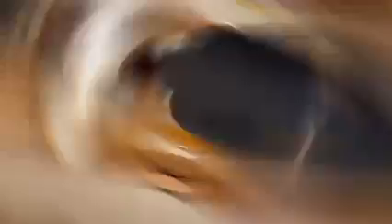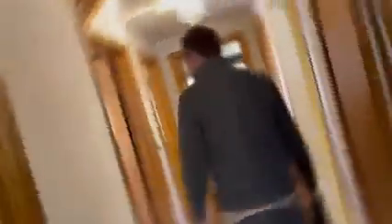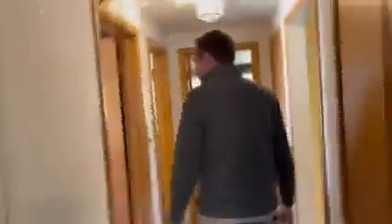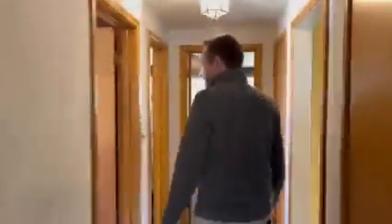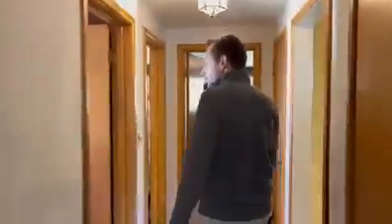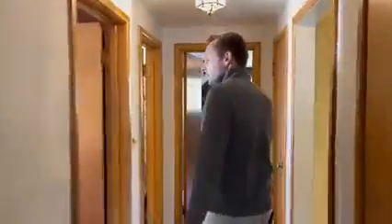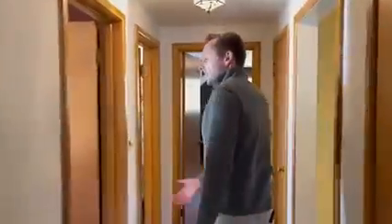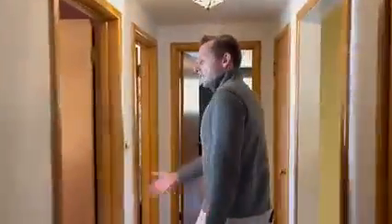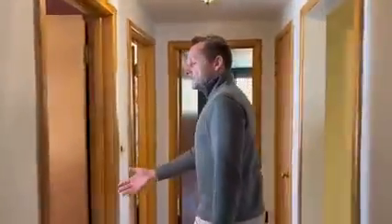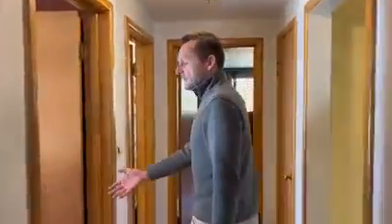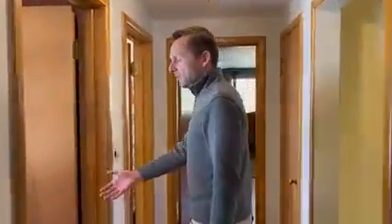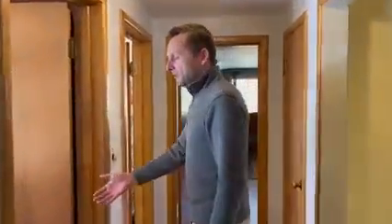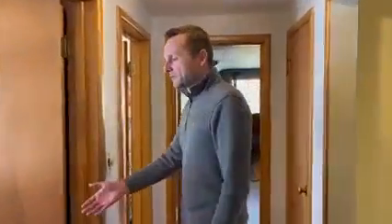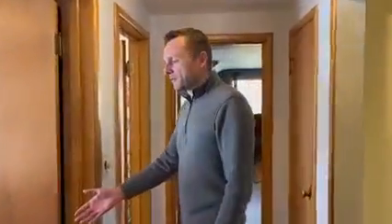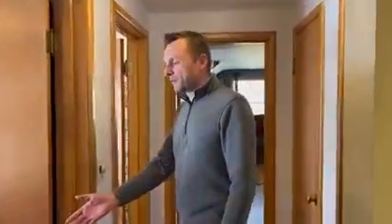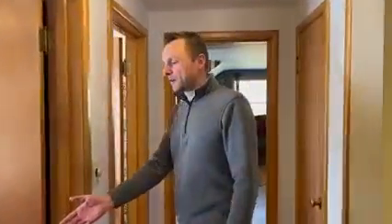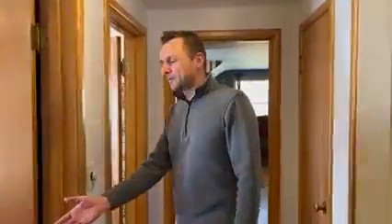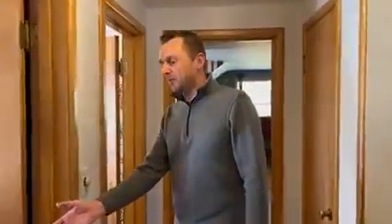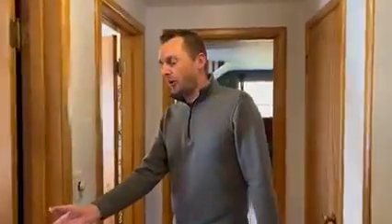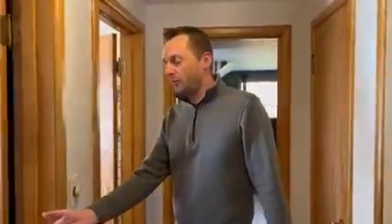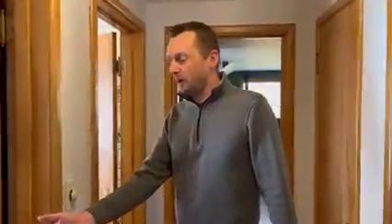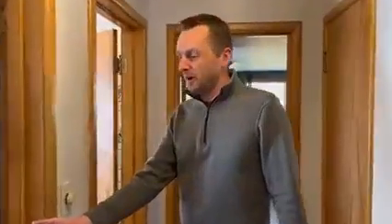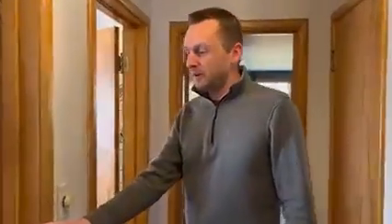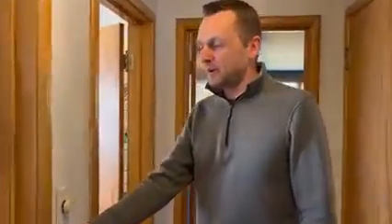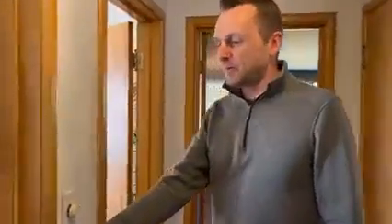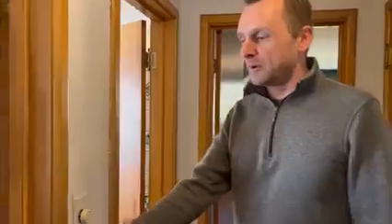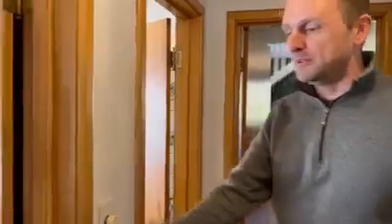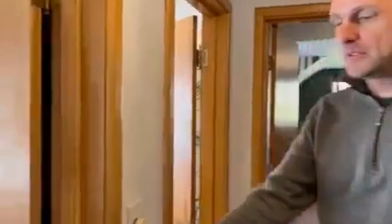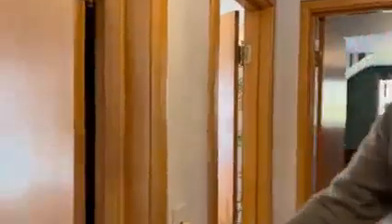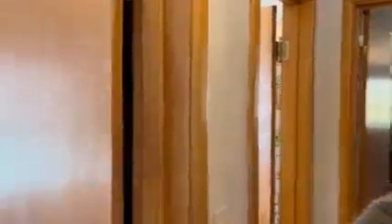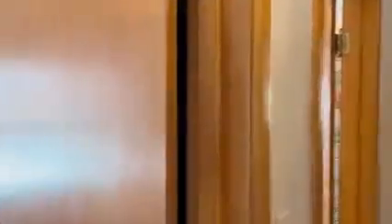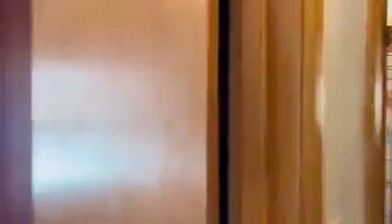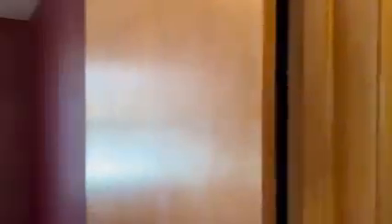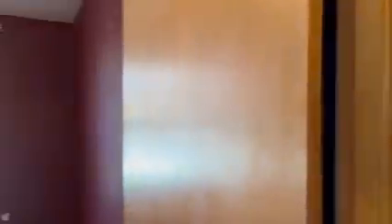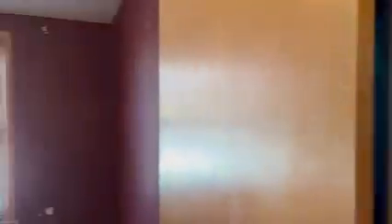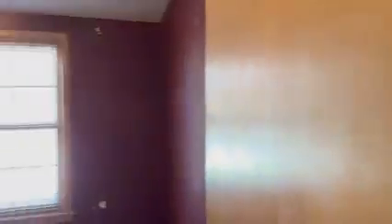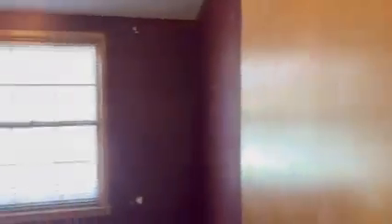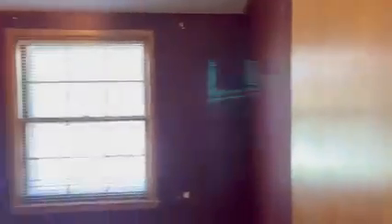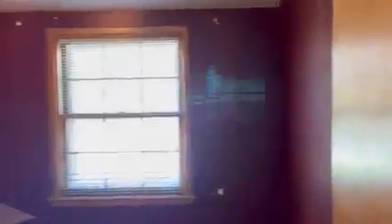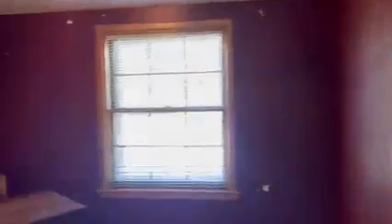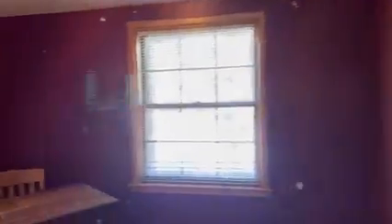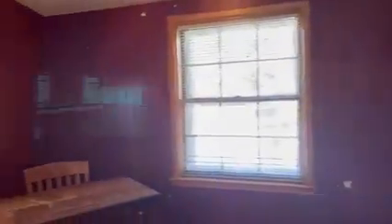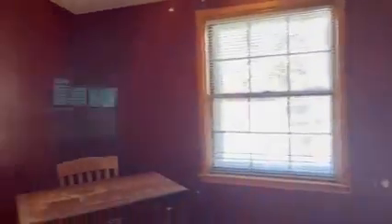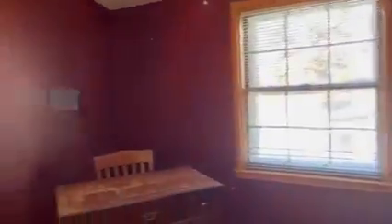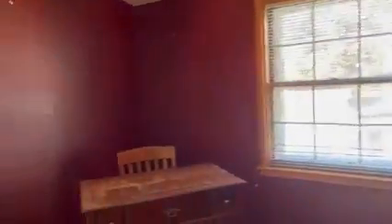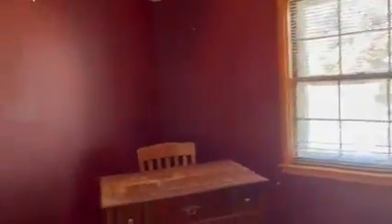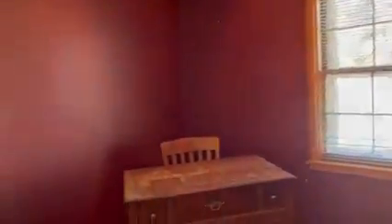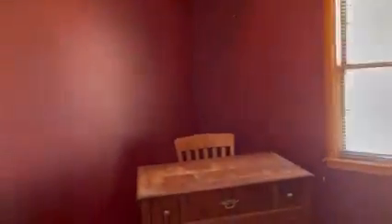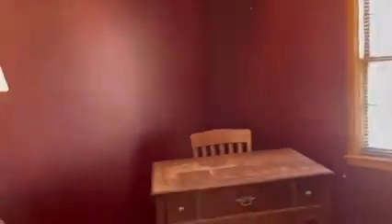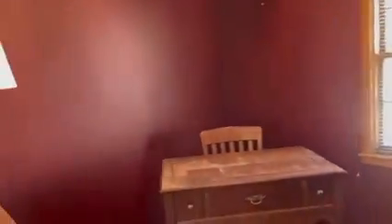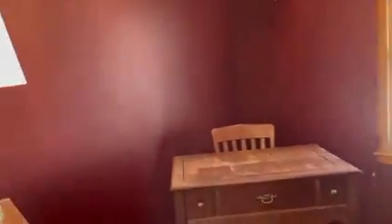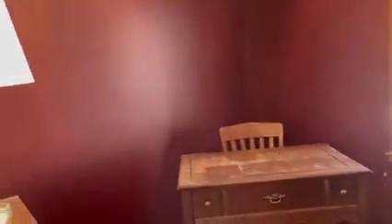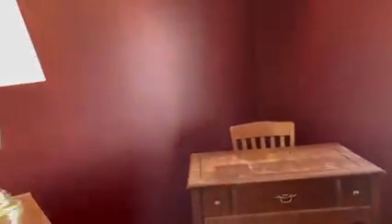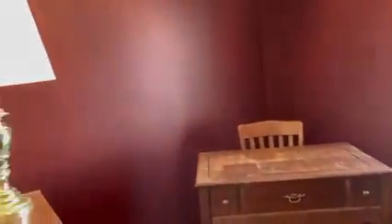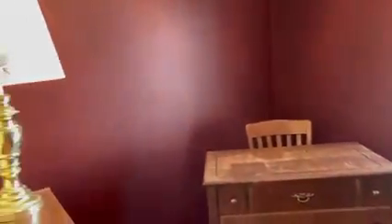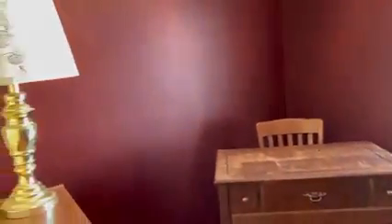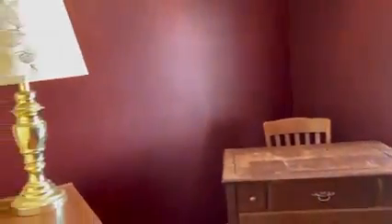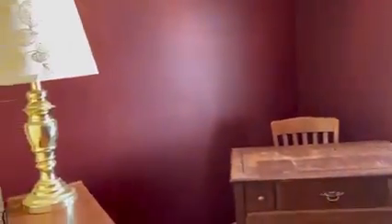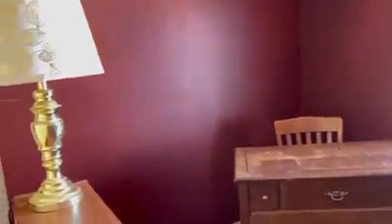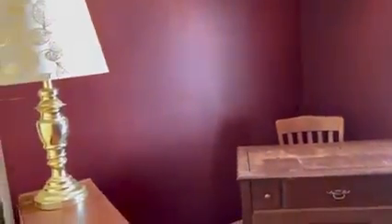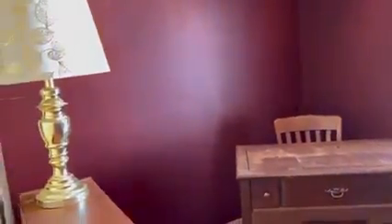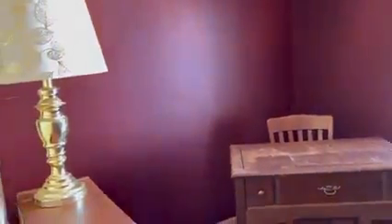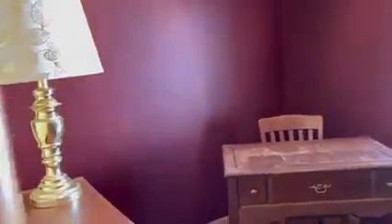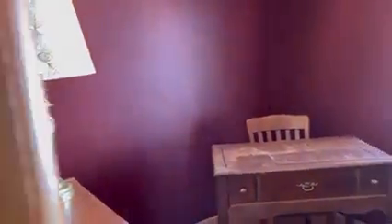Here we have a wonderful work-from-home area where you can work from home or make it a study, a sewing room, whatever you like.